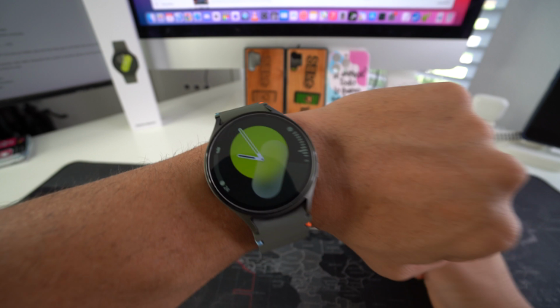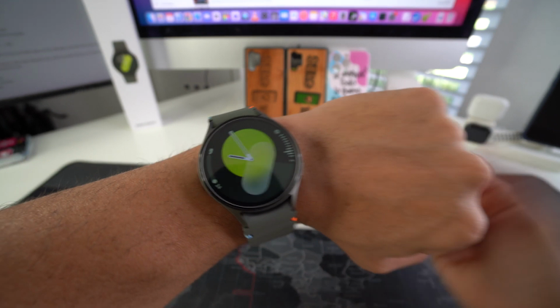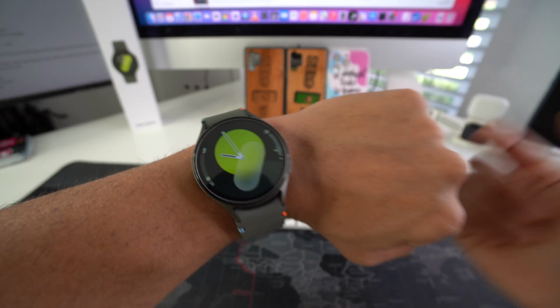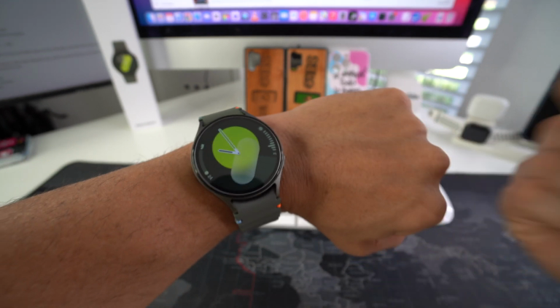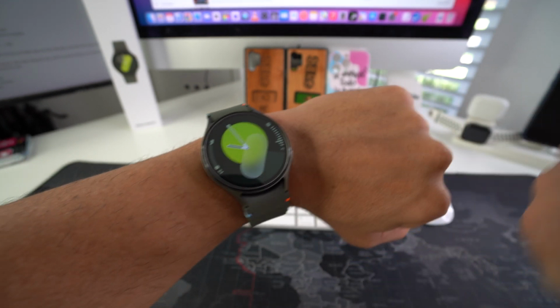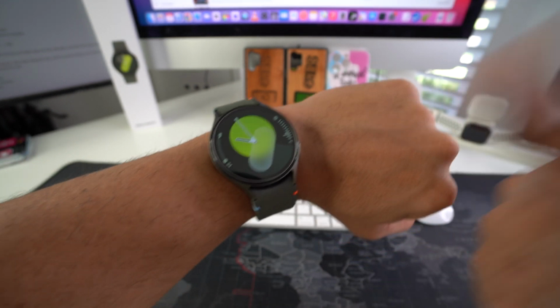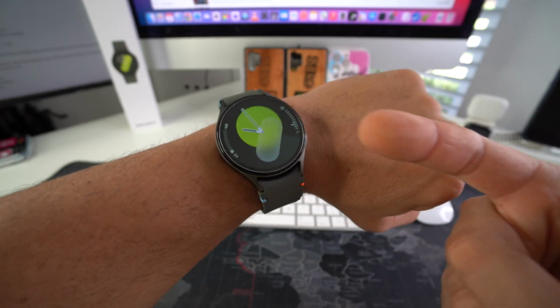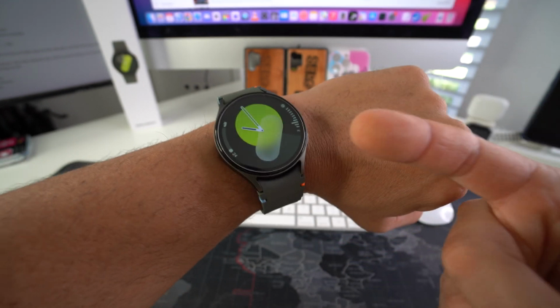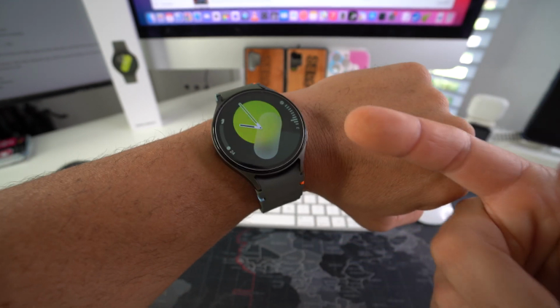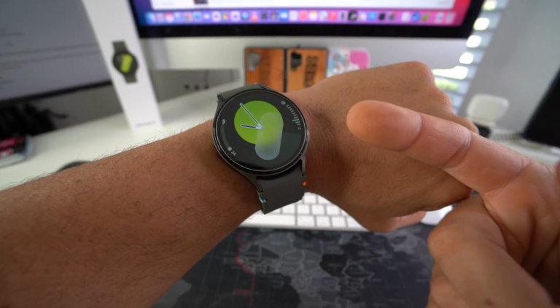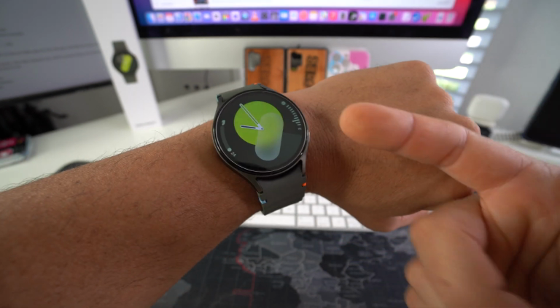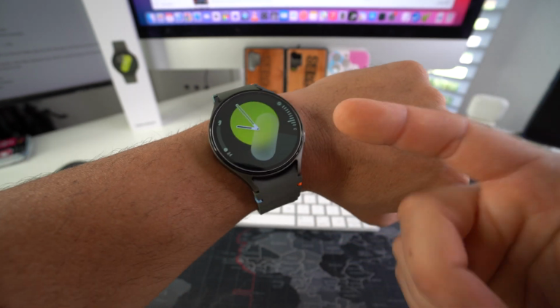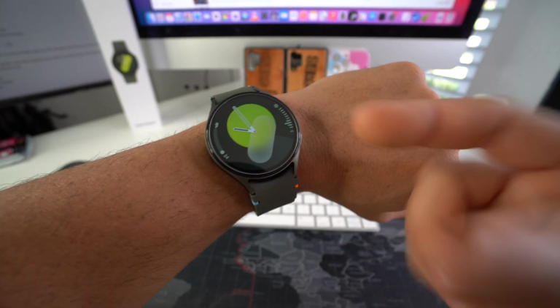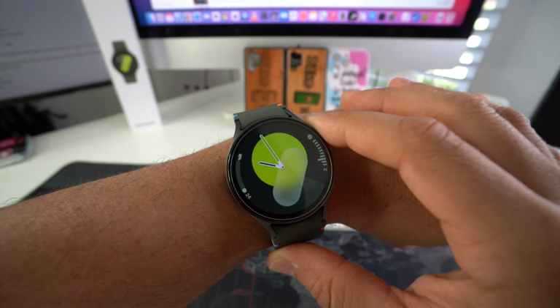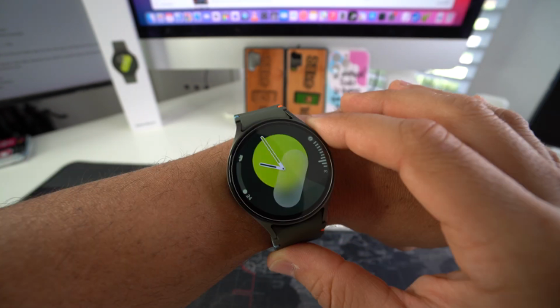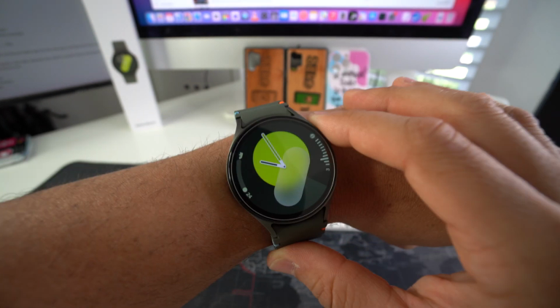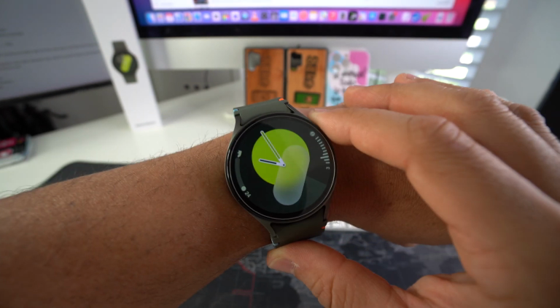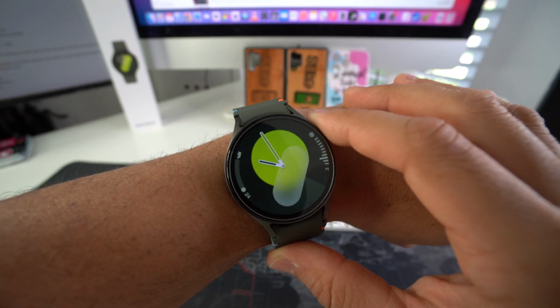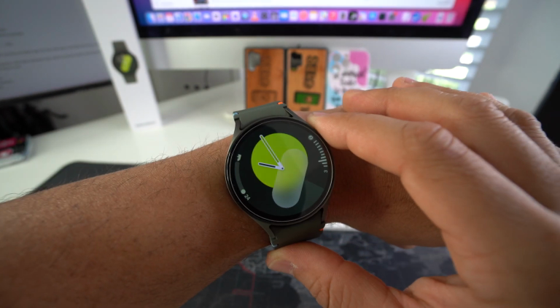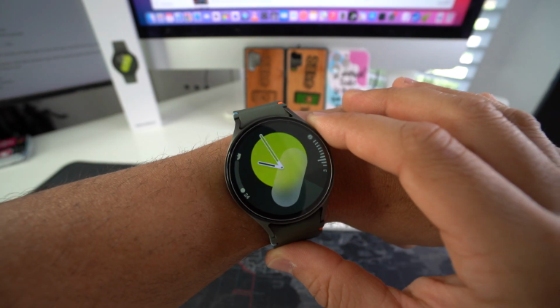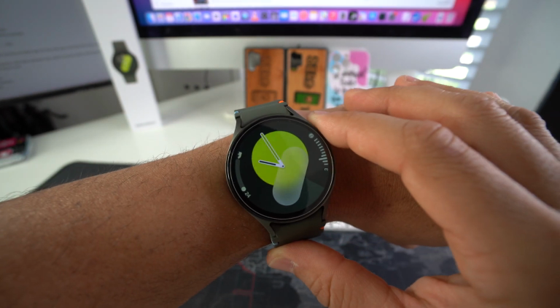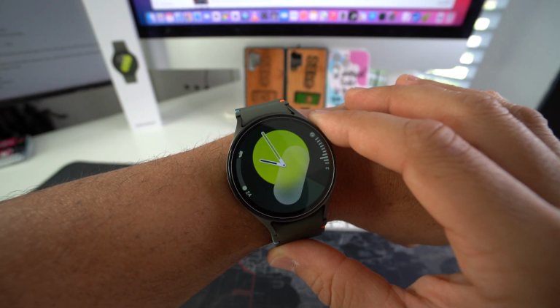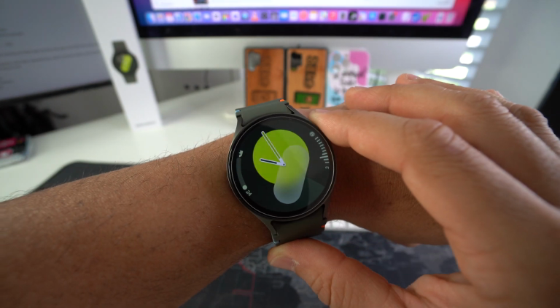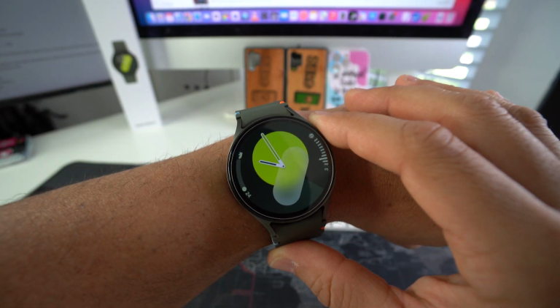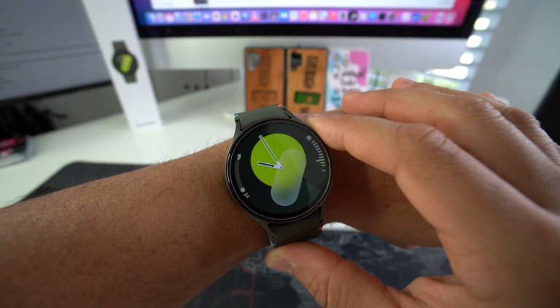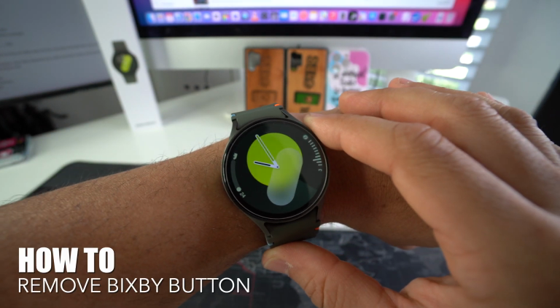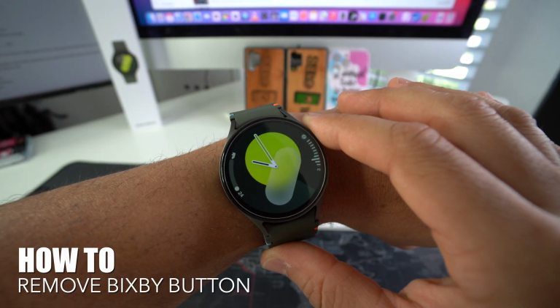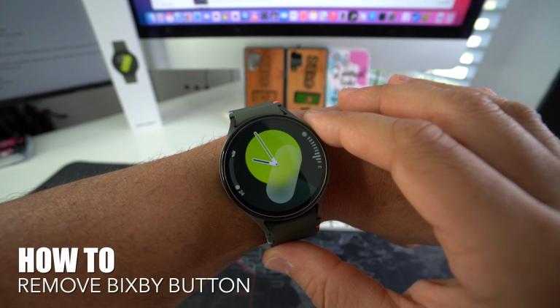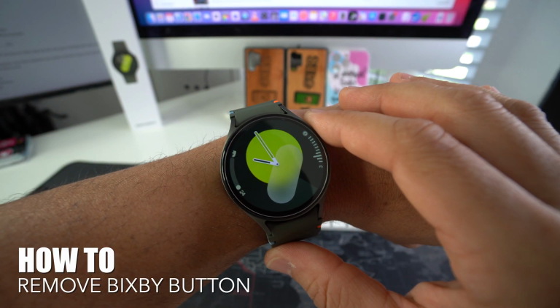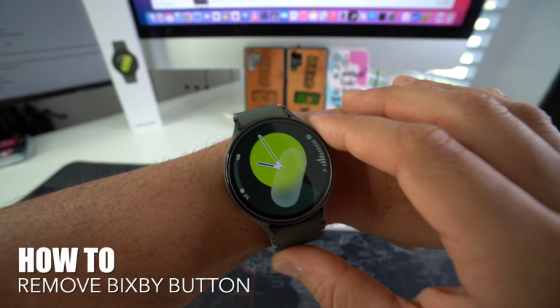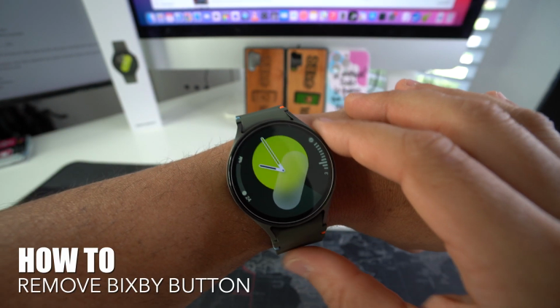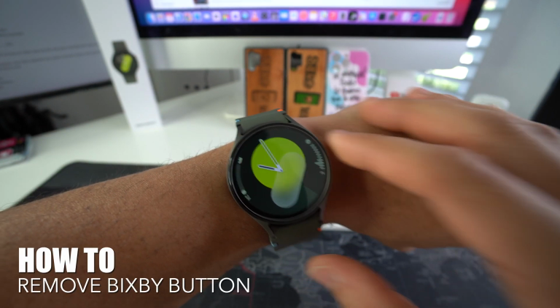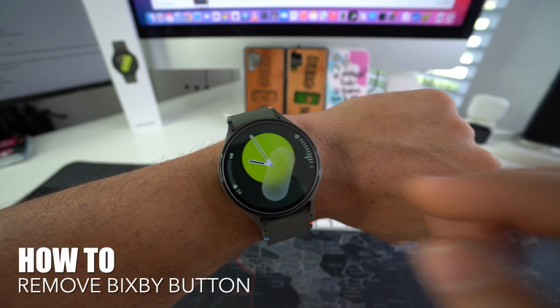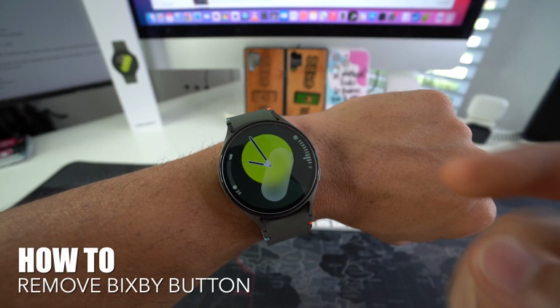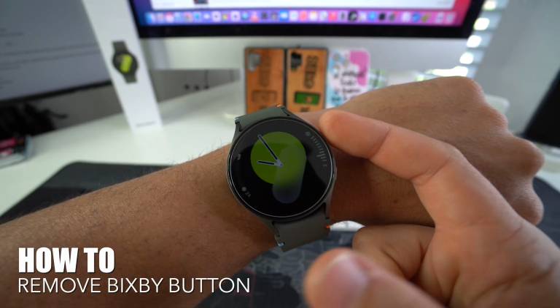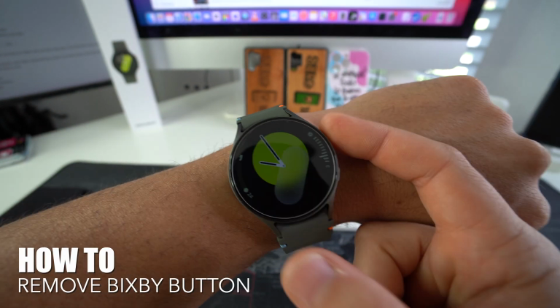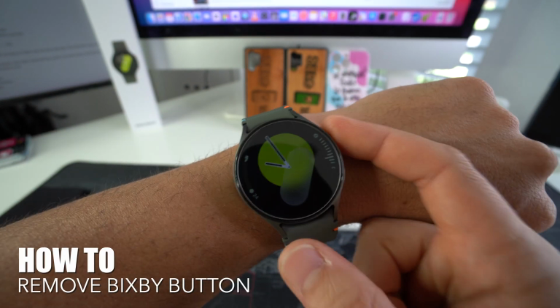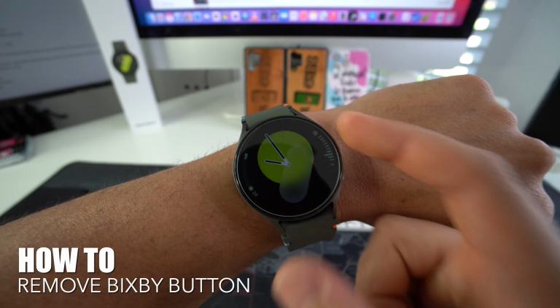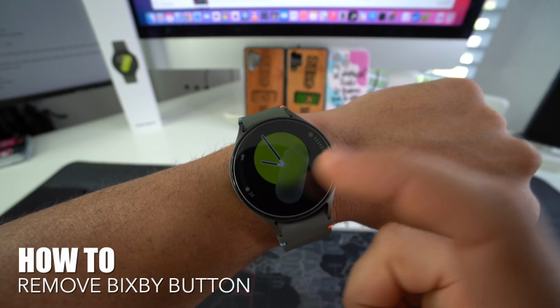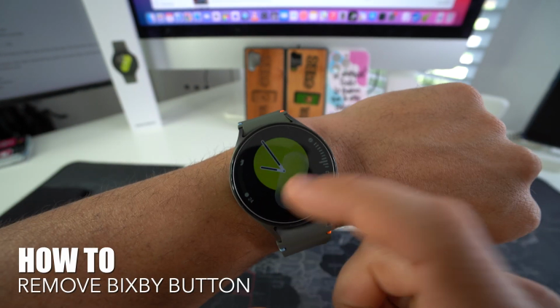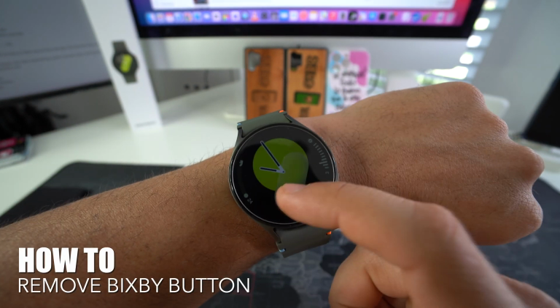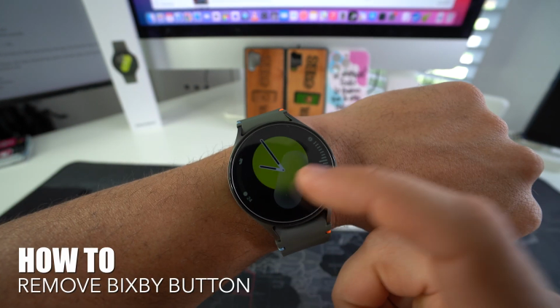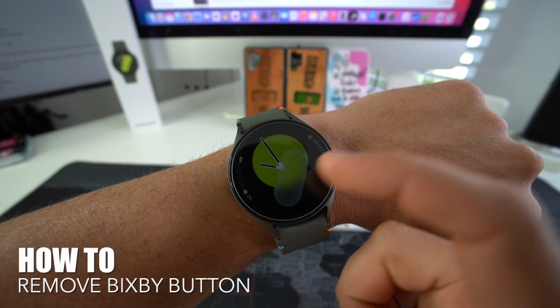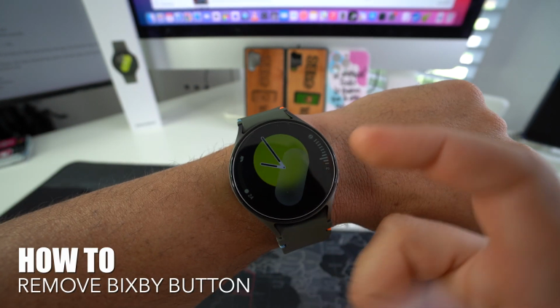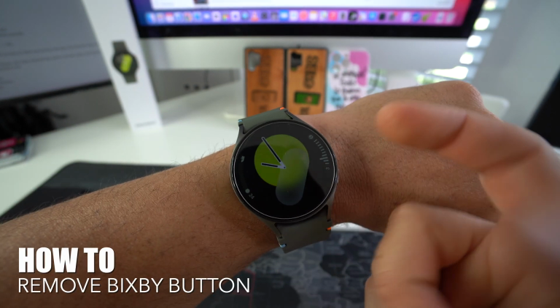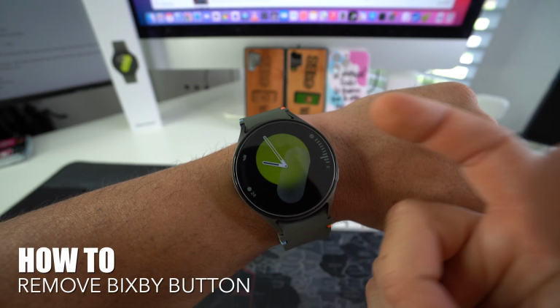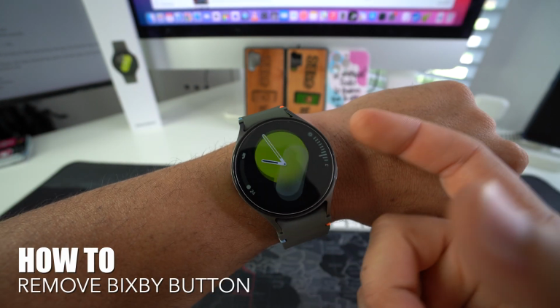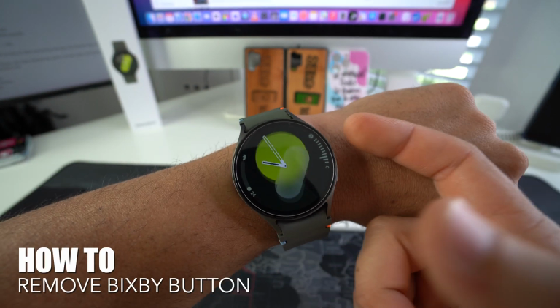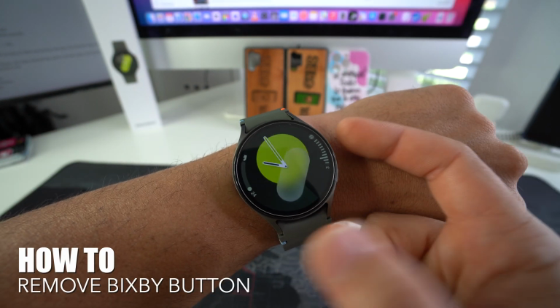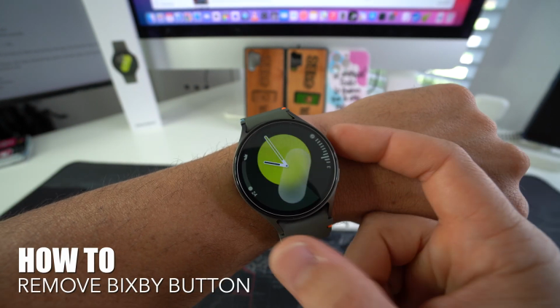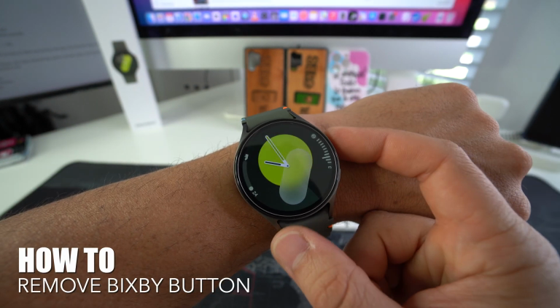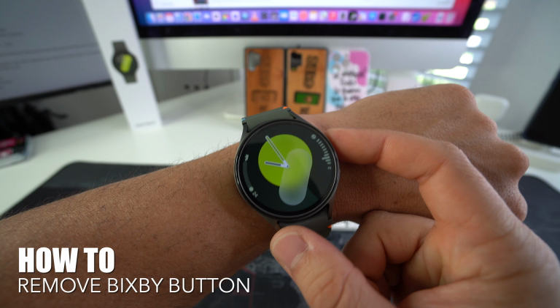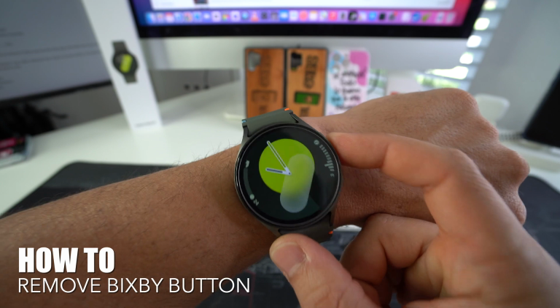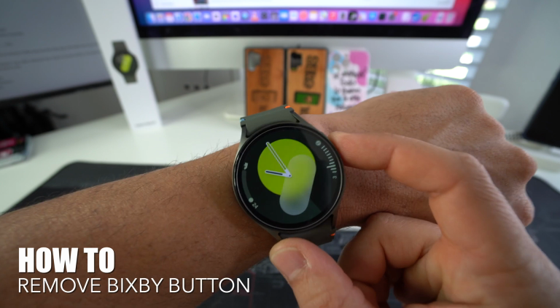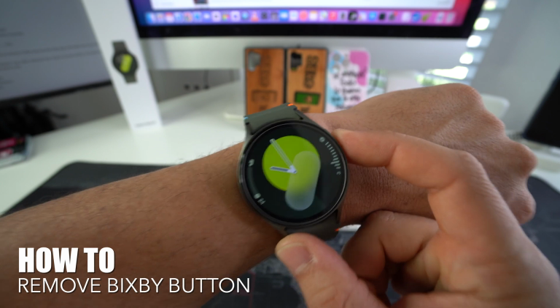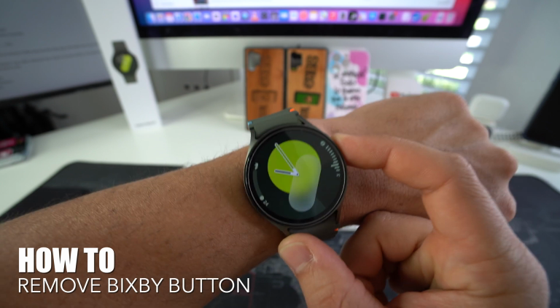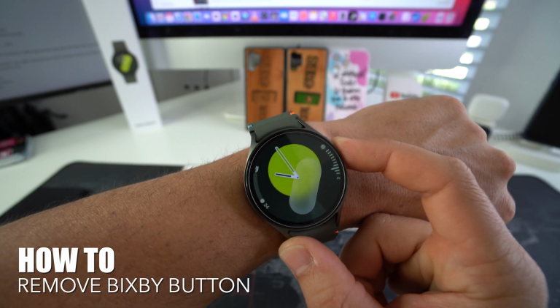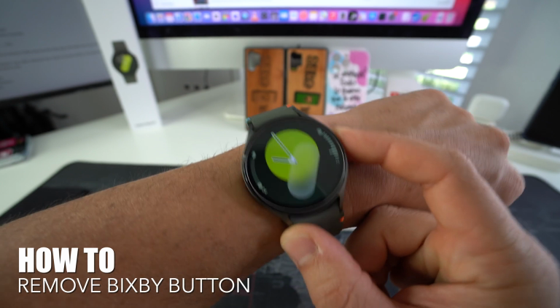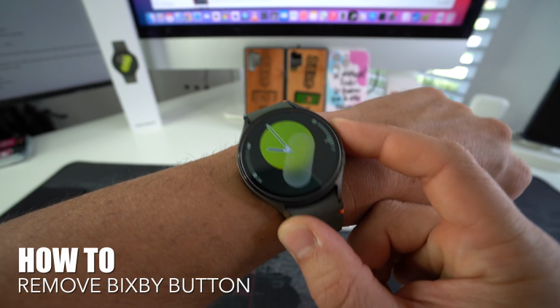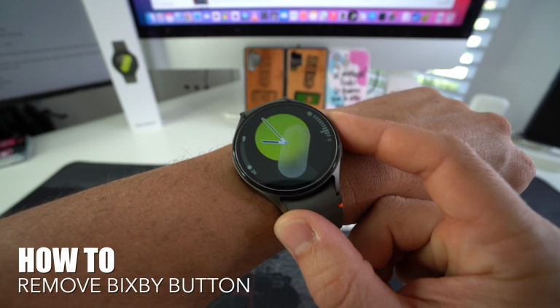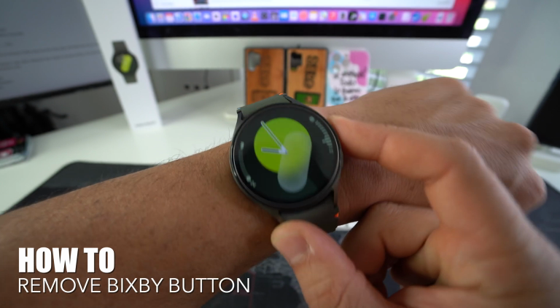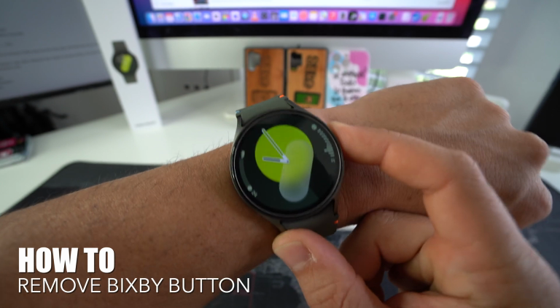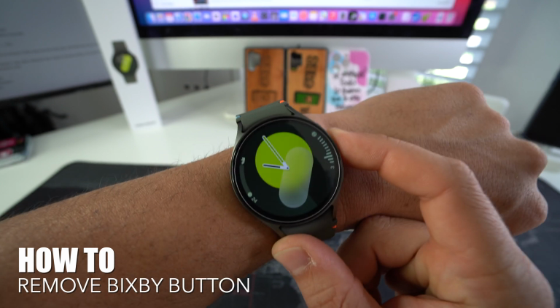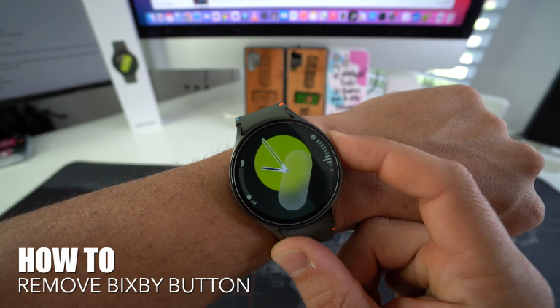What's up everyone? In this video I'm going to show you how to remove Bixby from your Samsung Galaxy Watch 7.